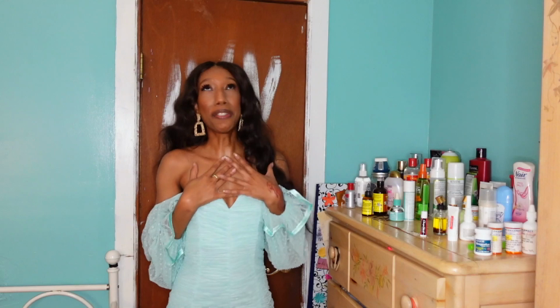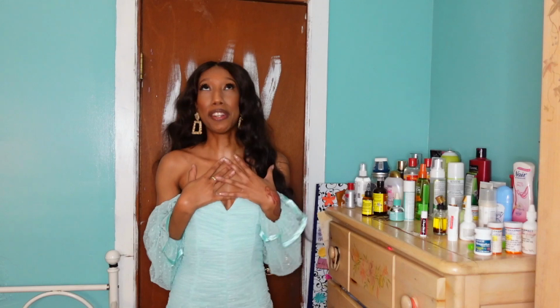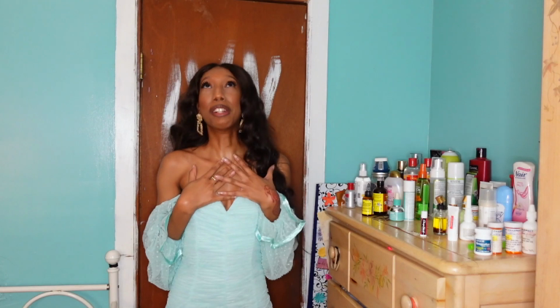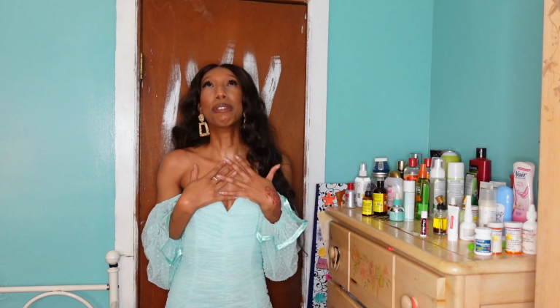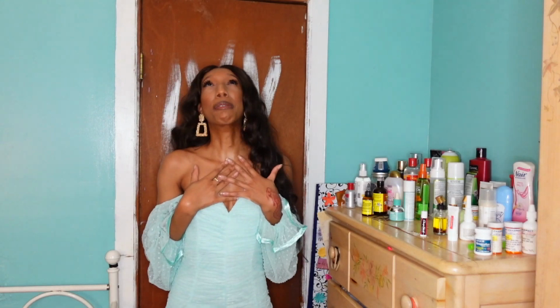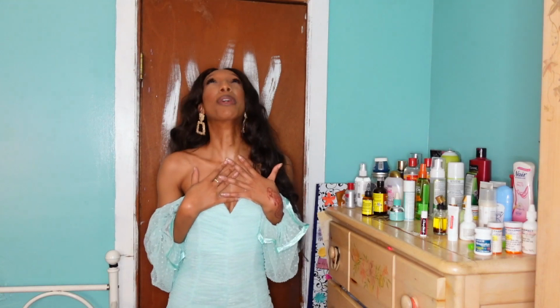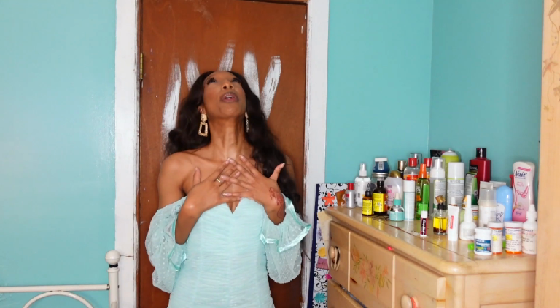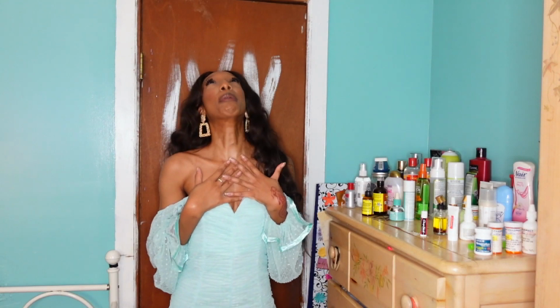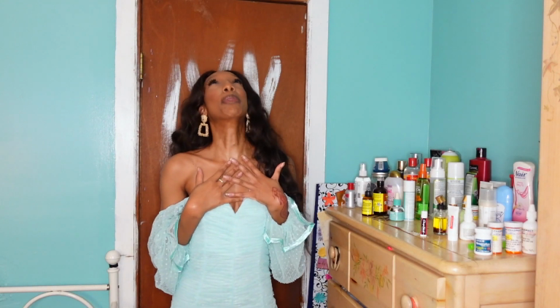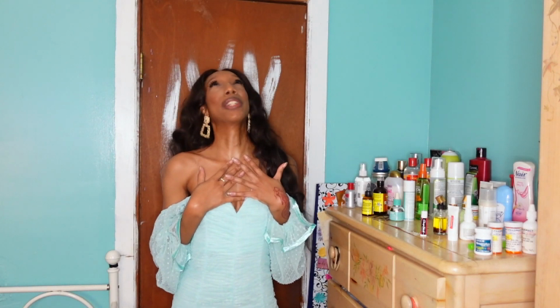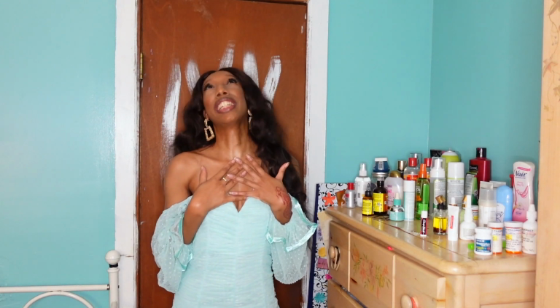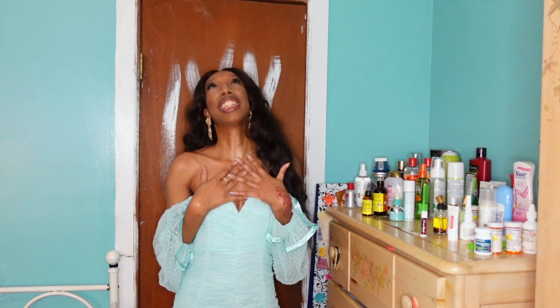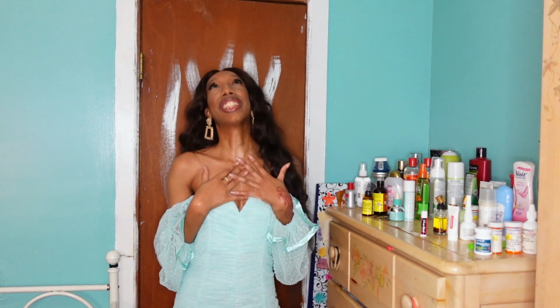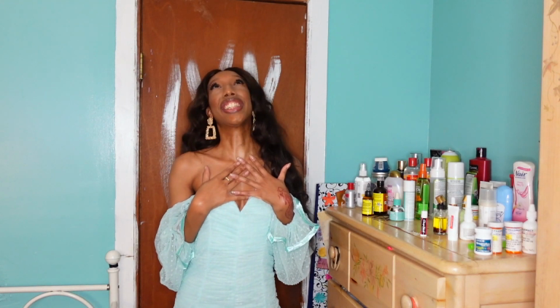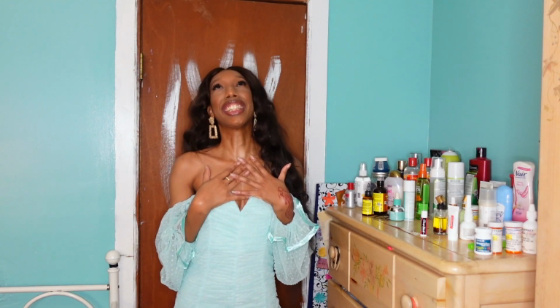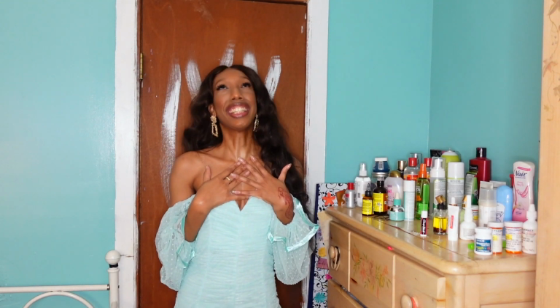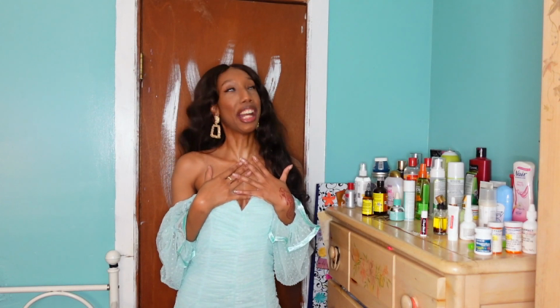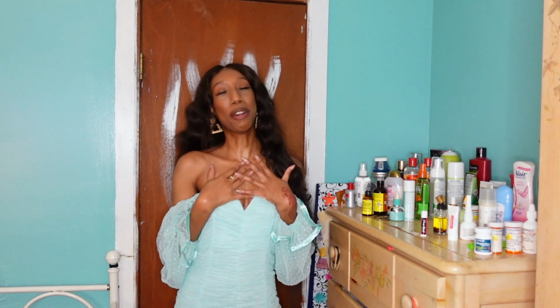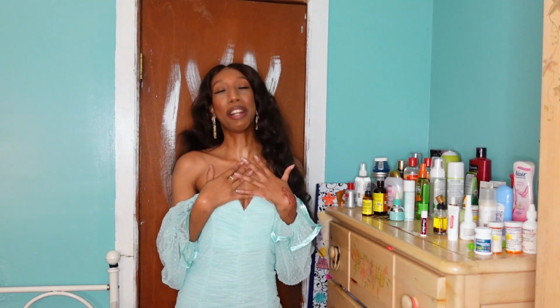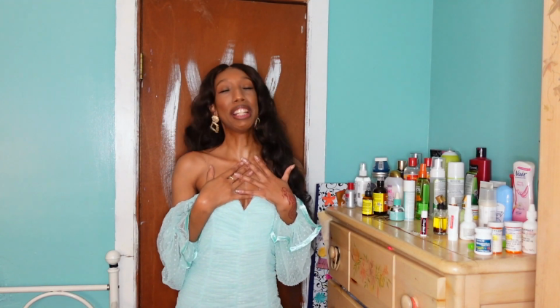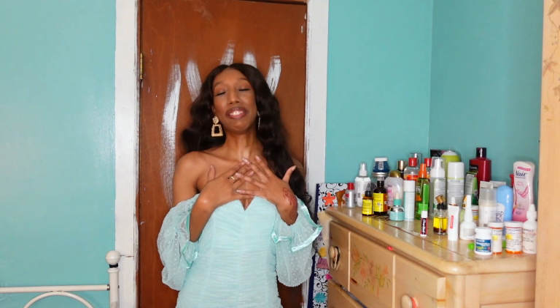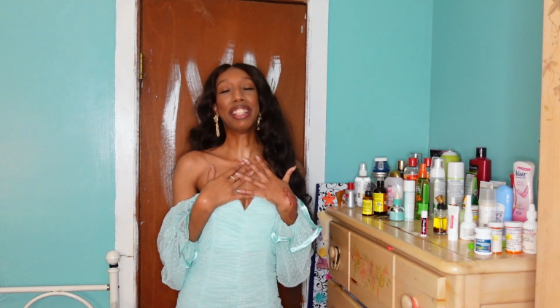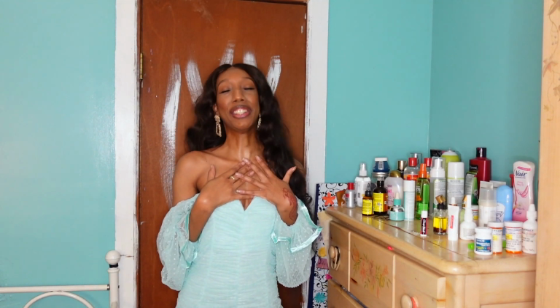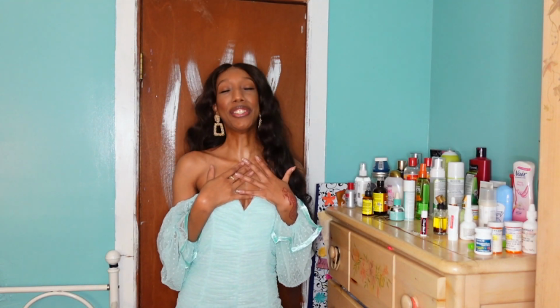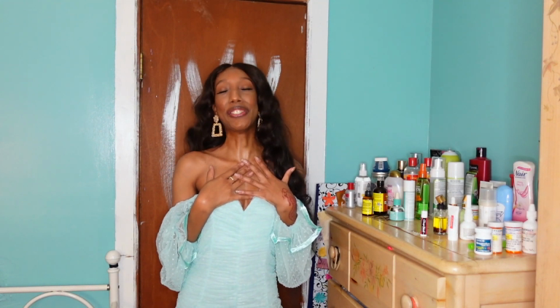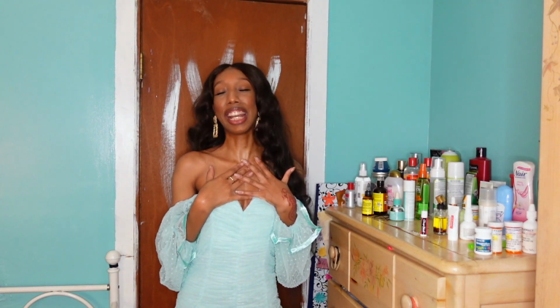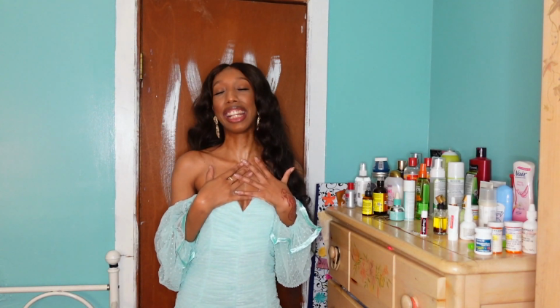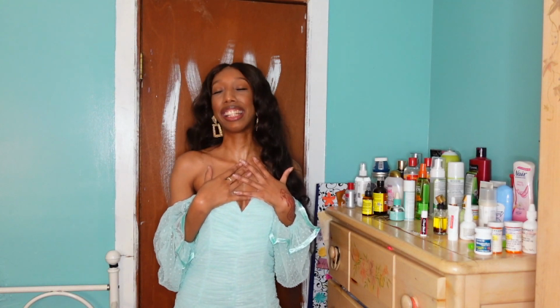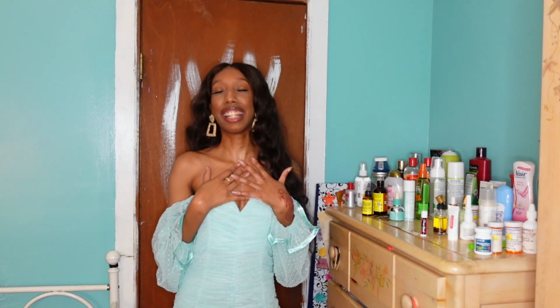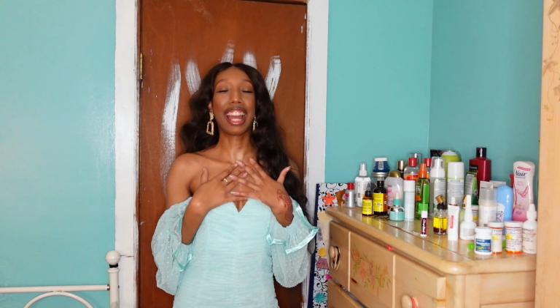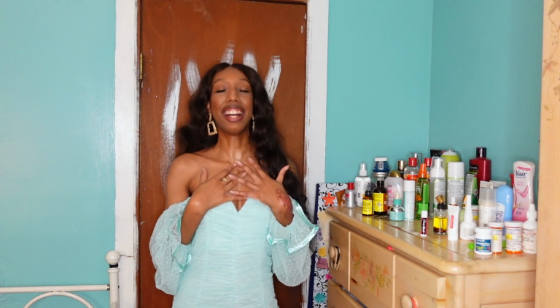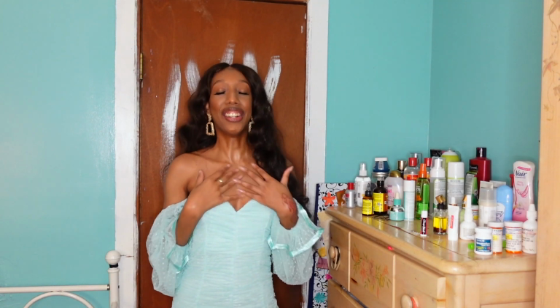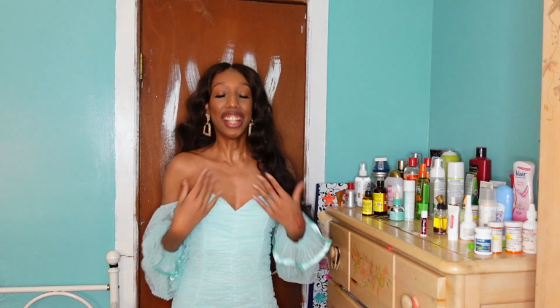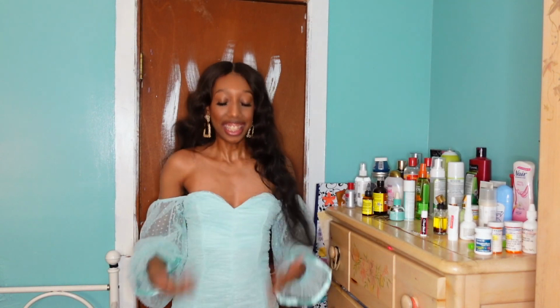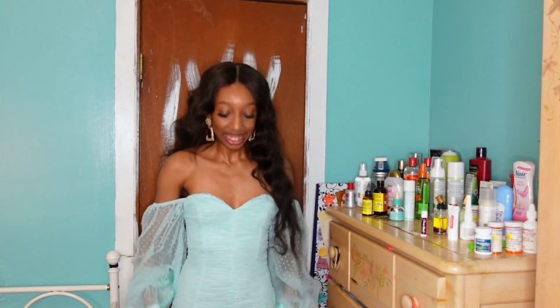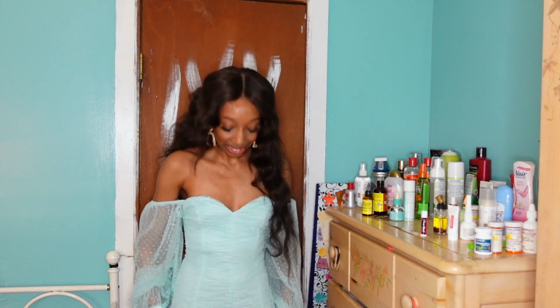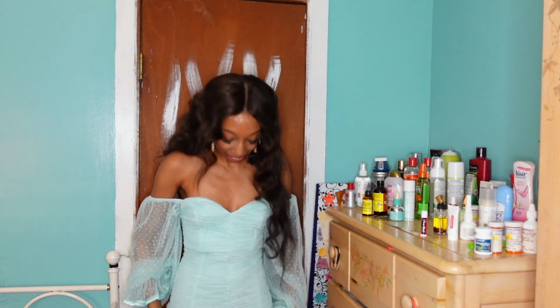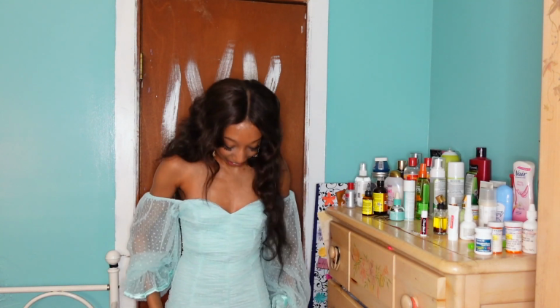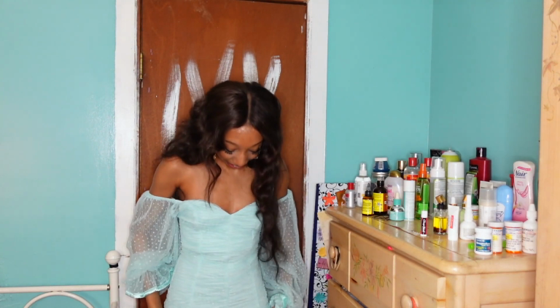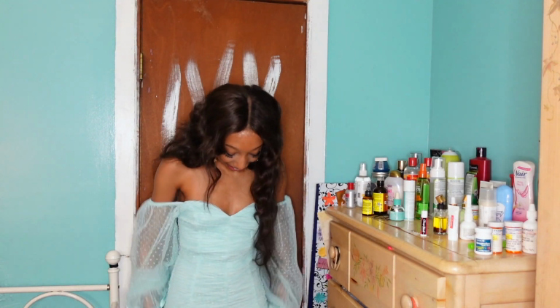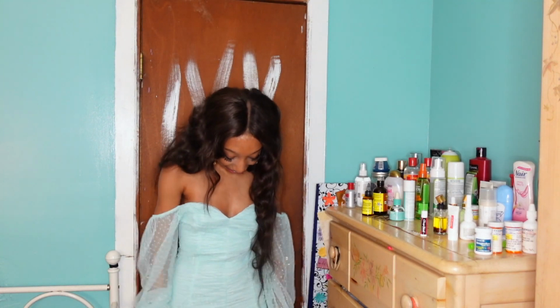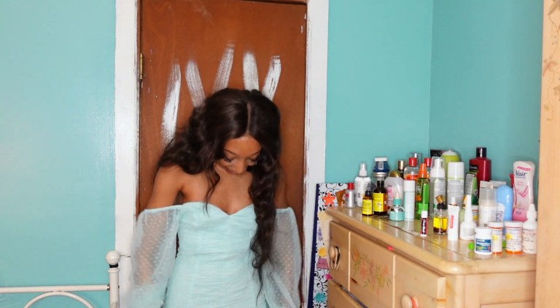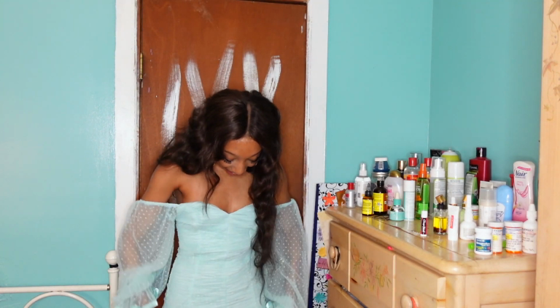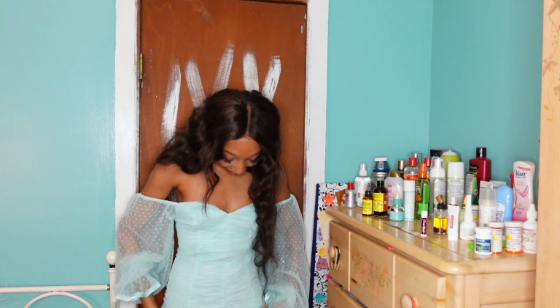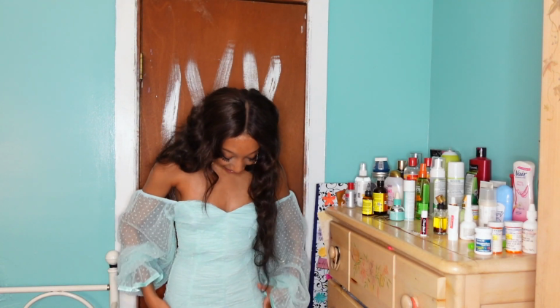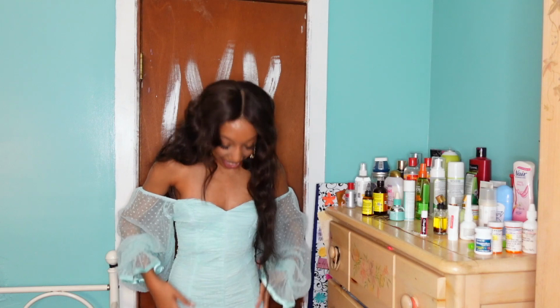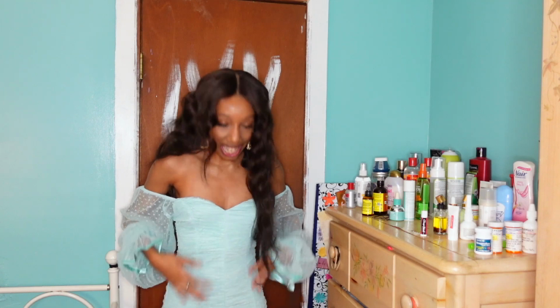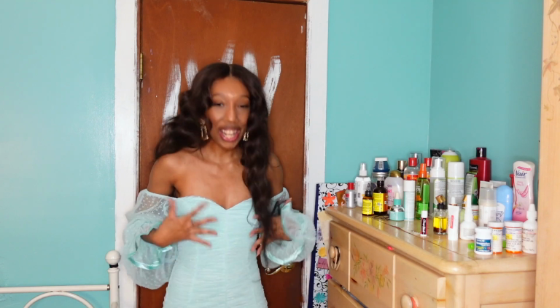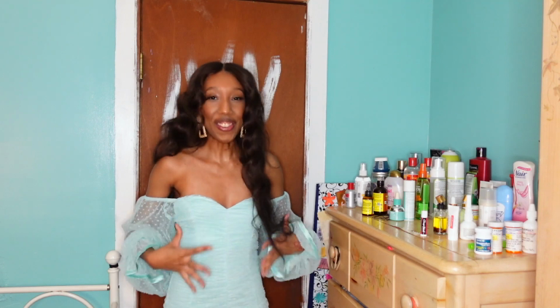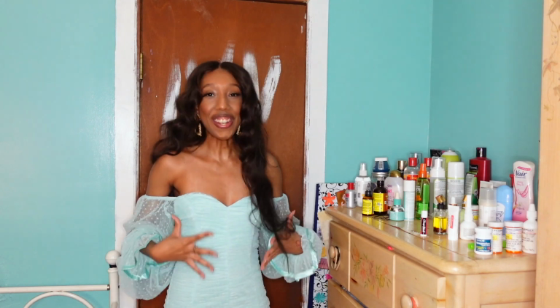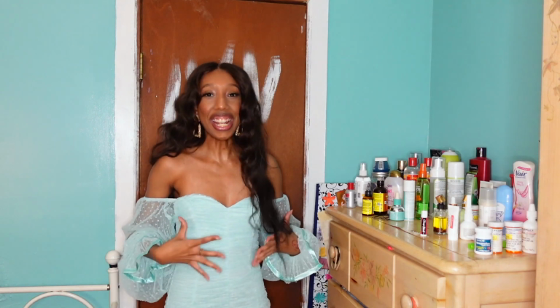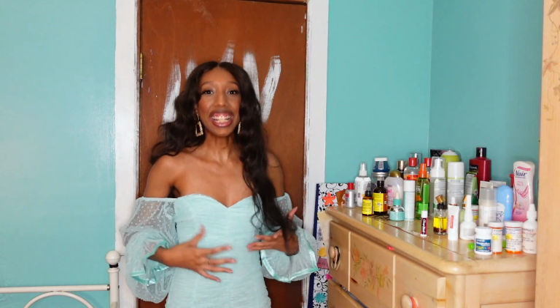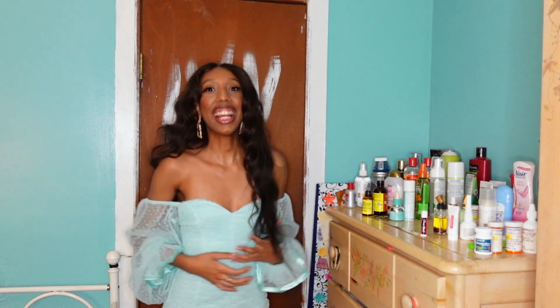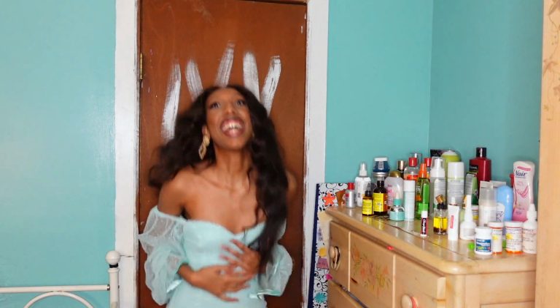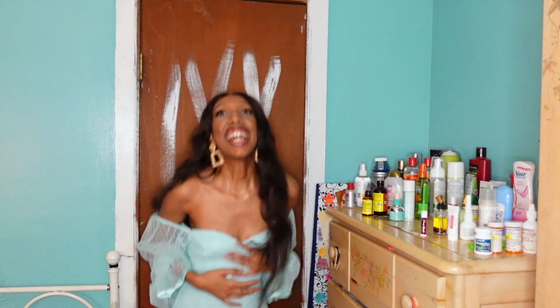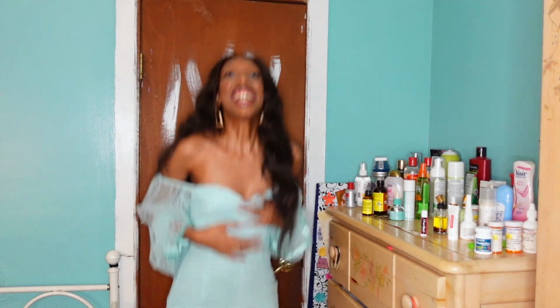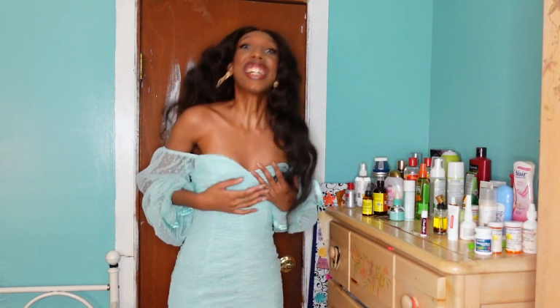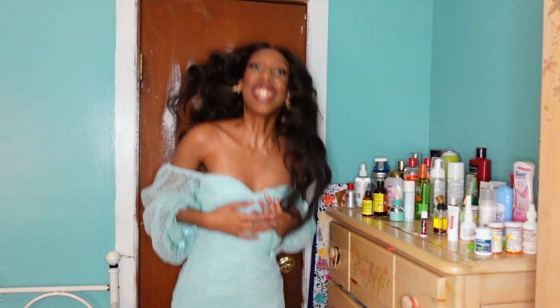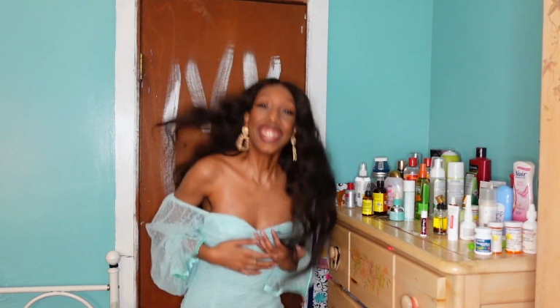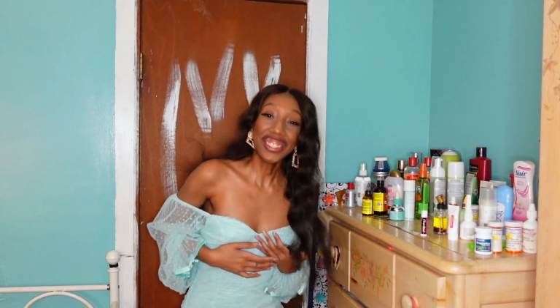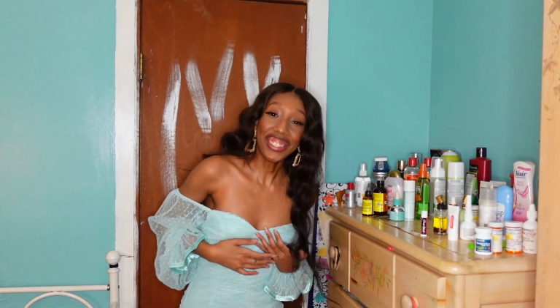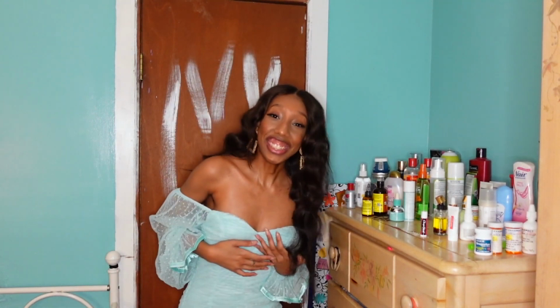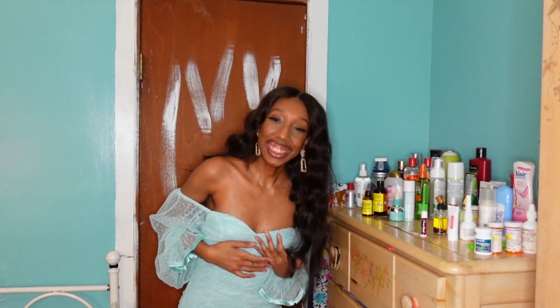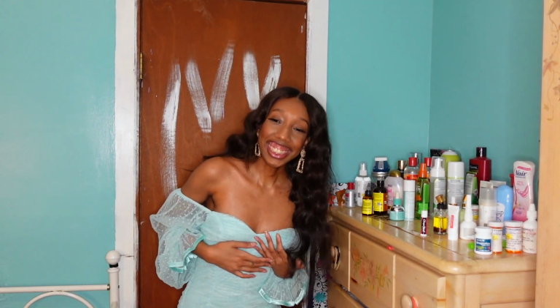I never felt more prettier than how I feel right now. This dress is absolutely gorgeous!